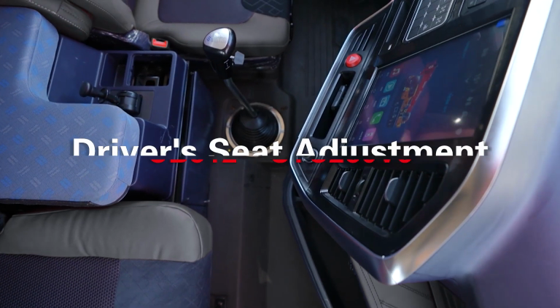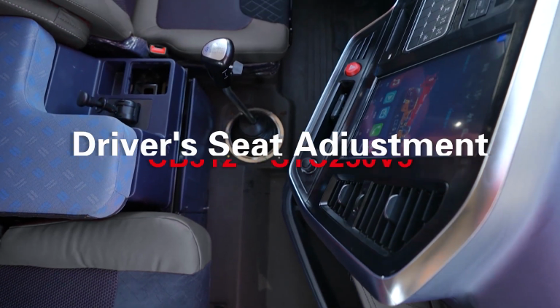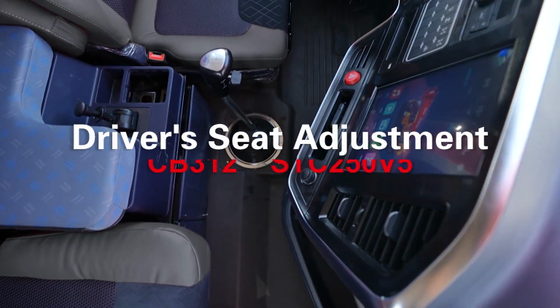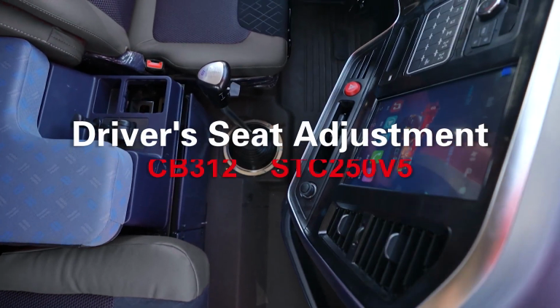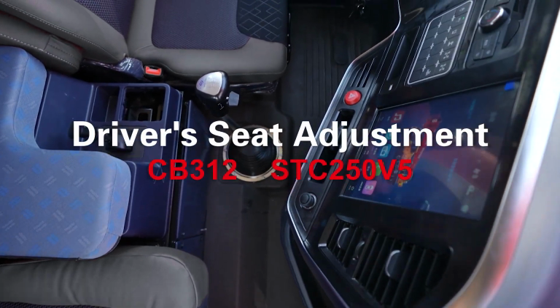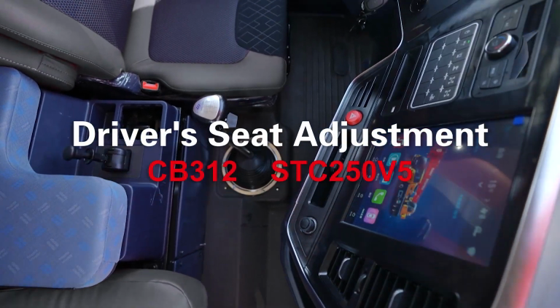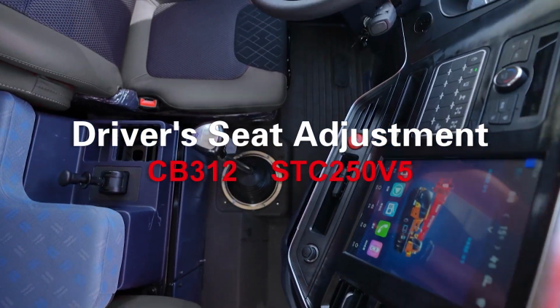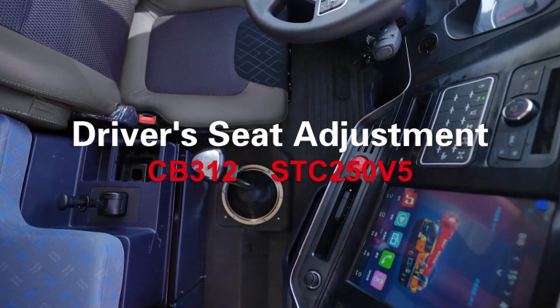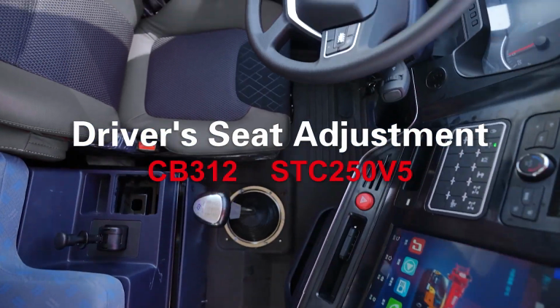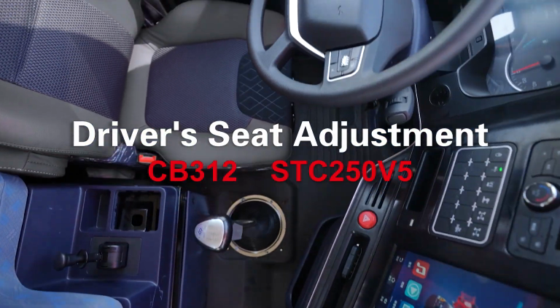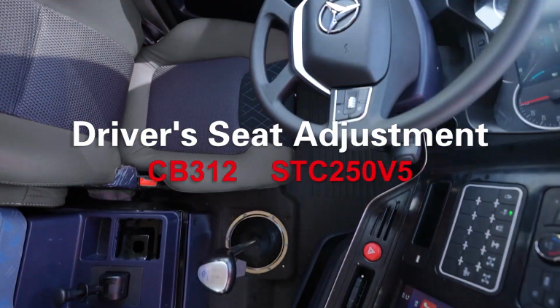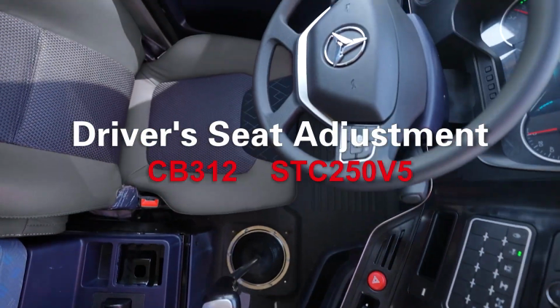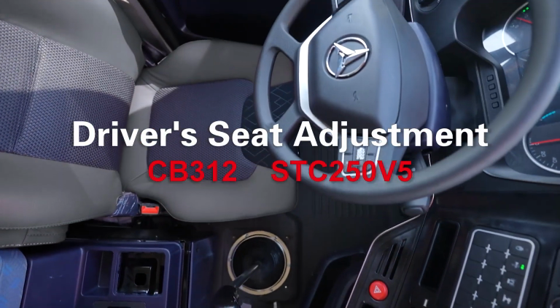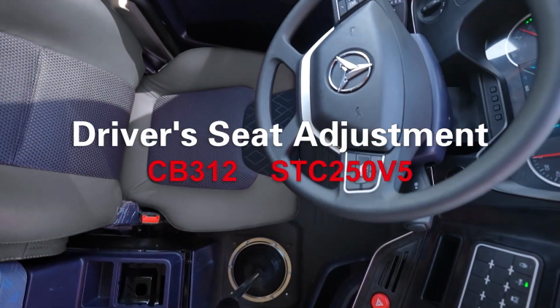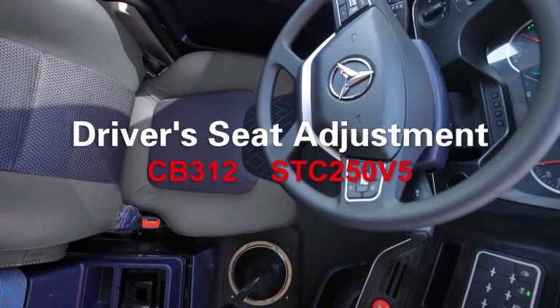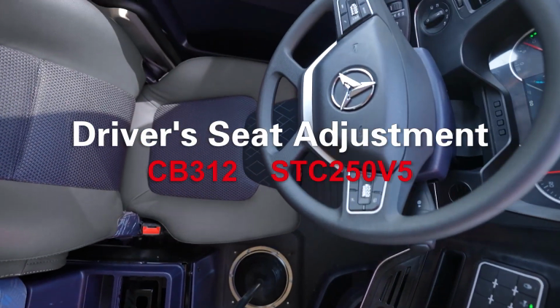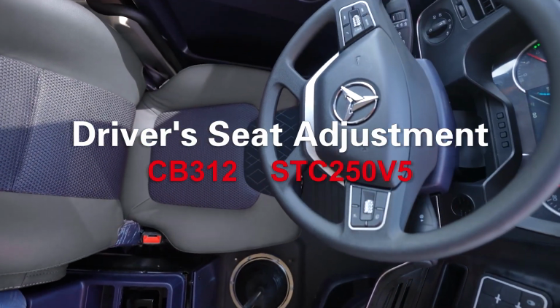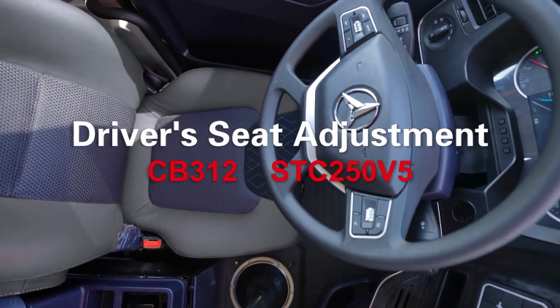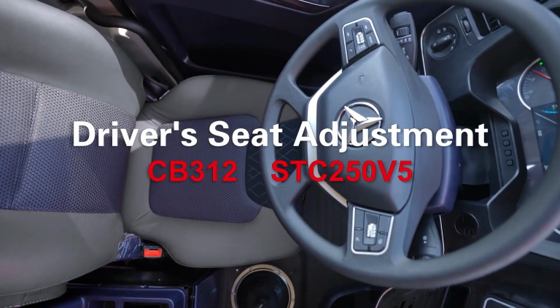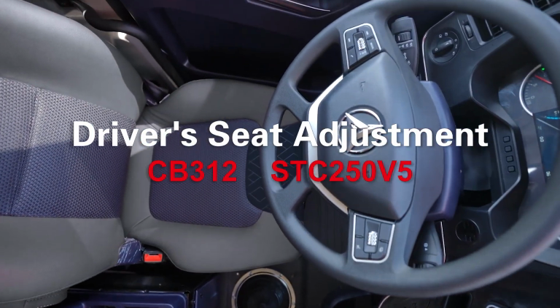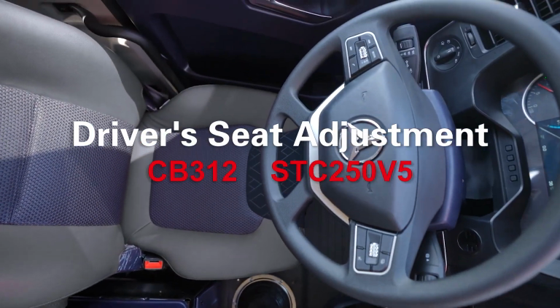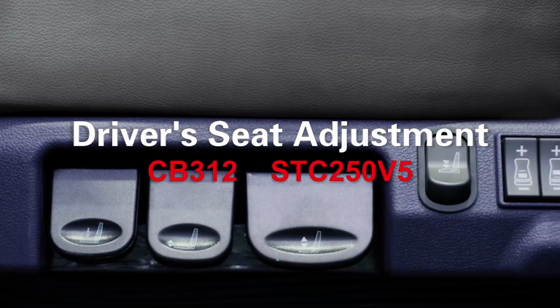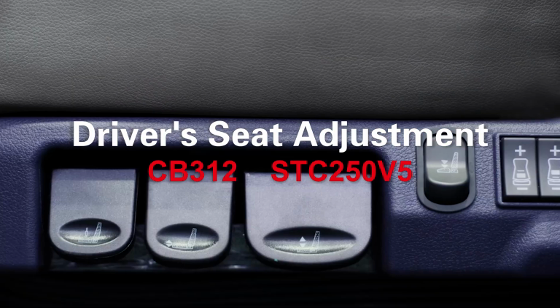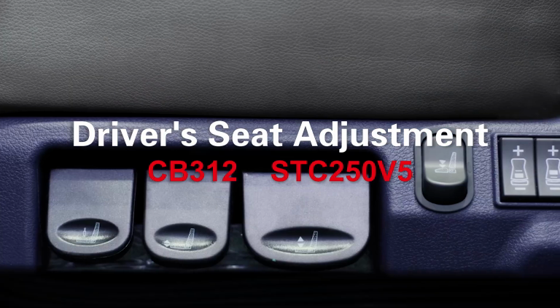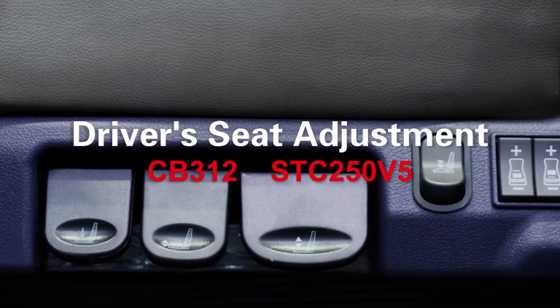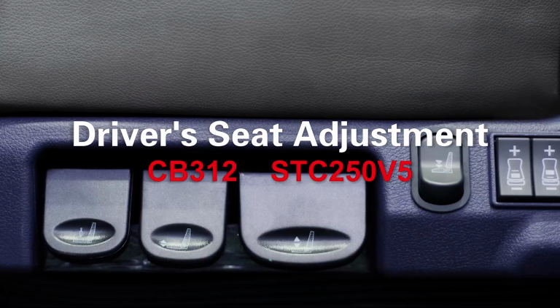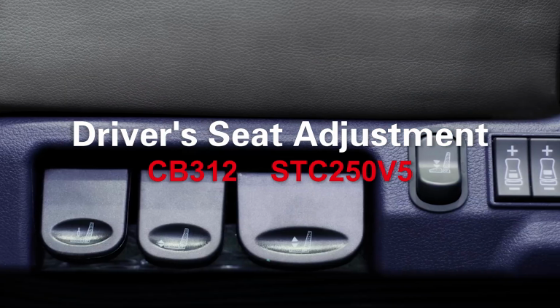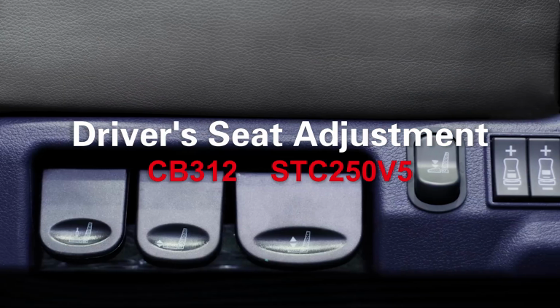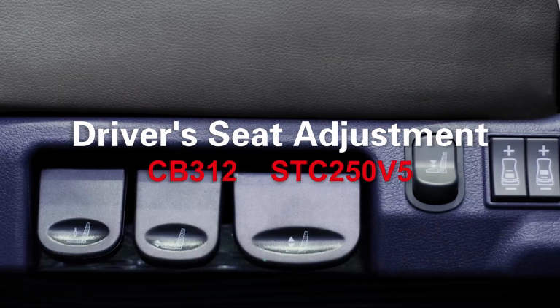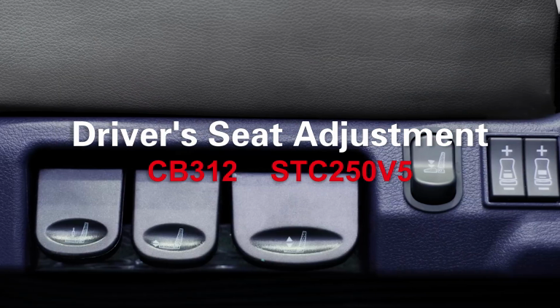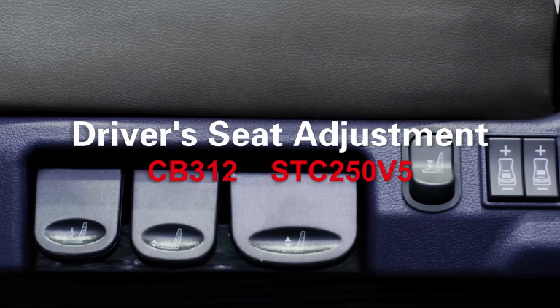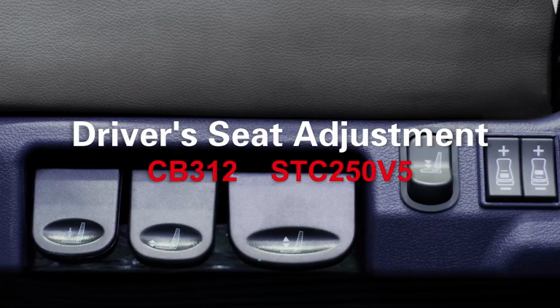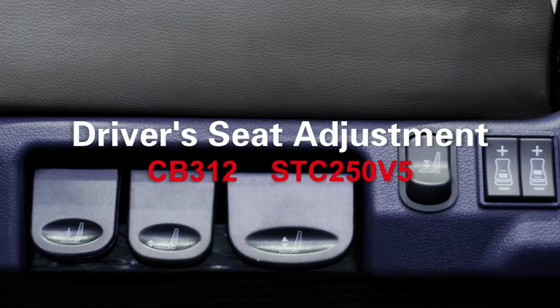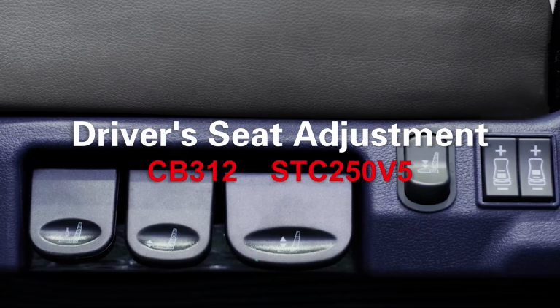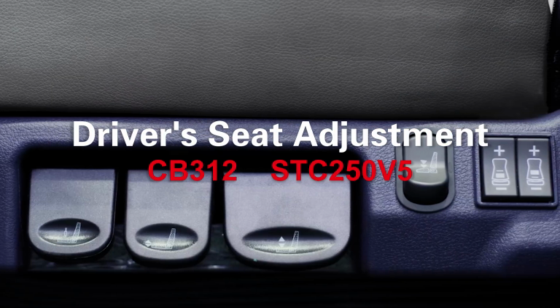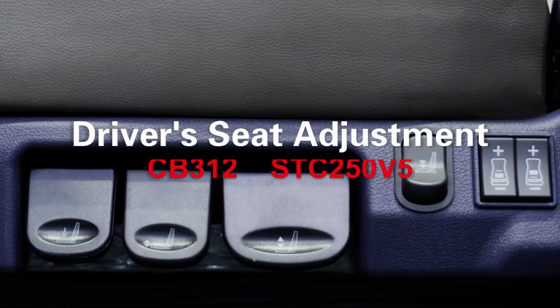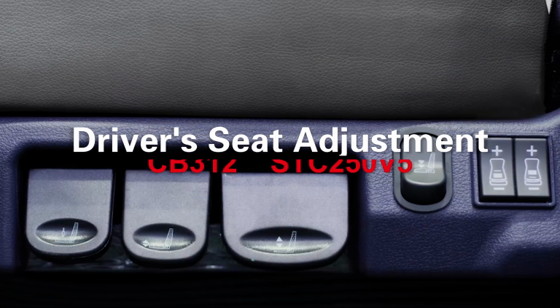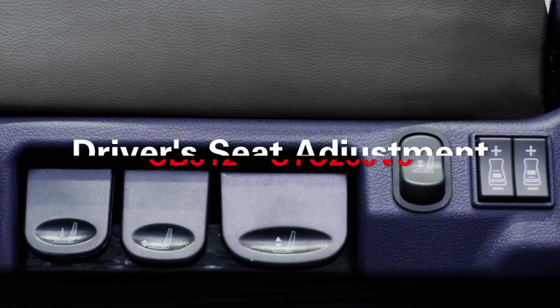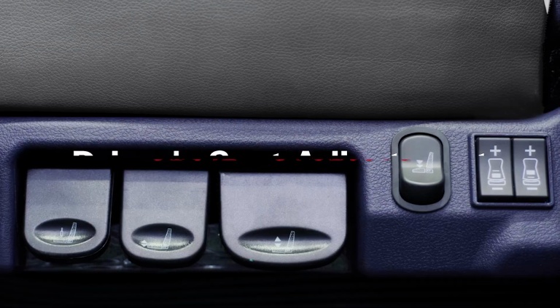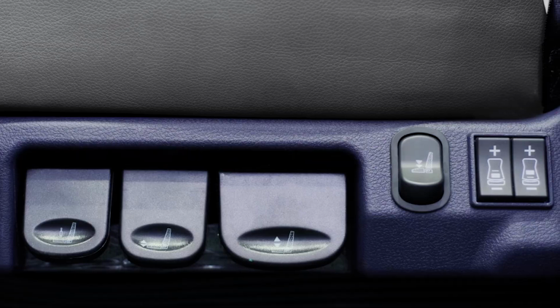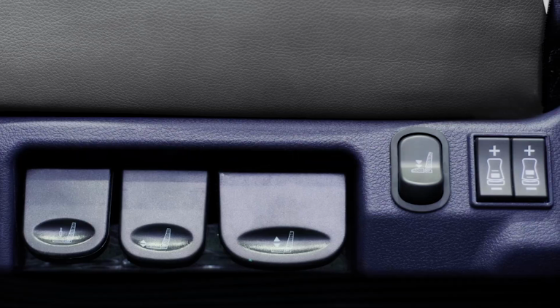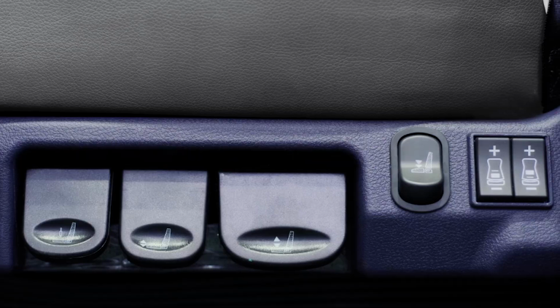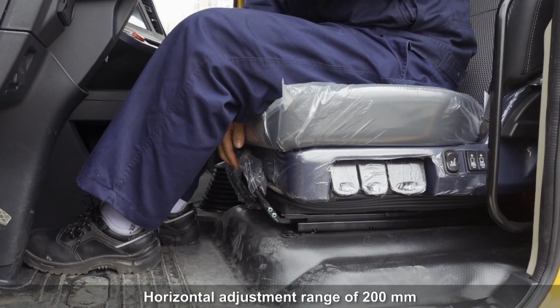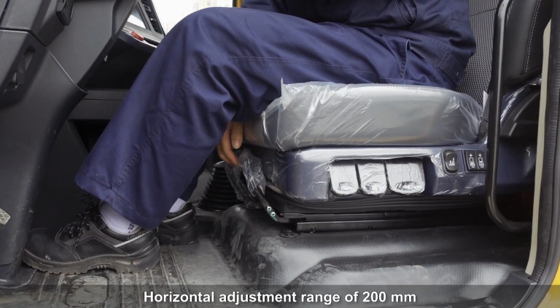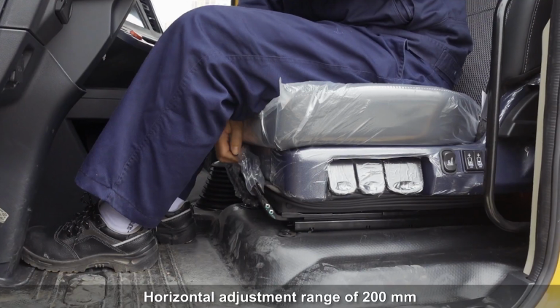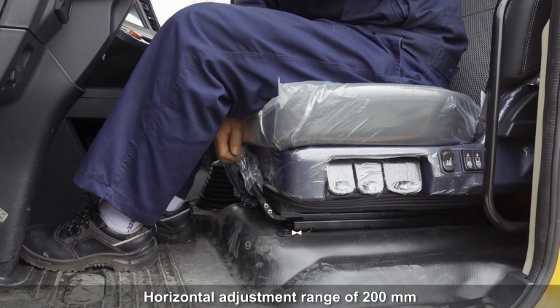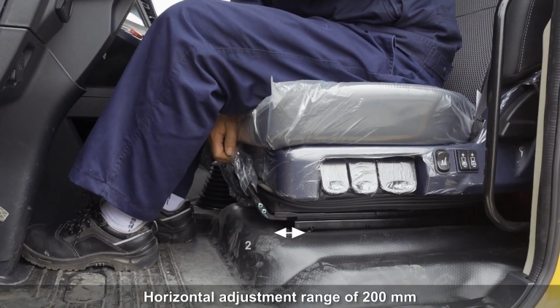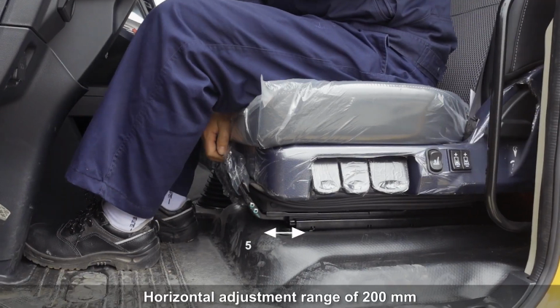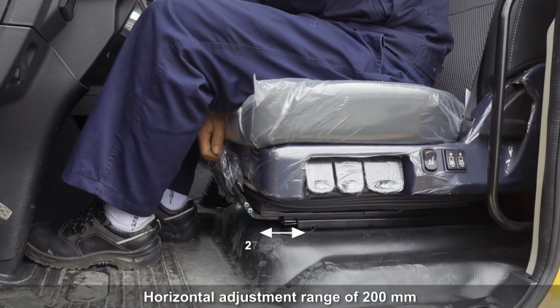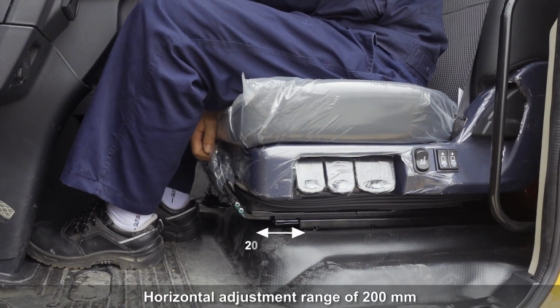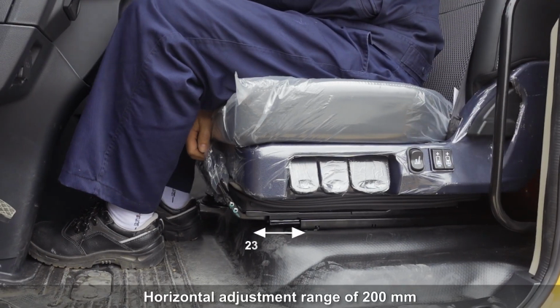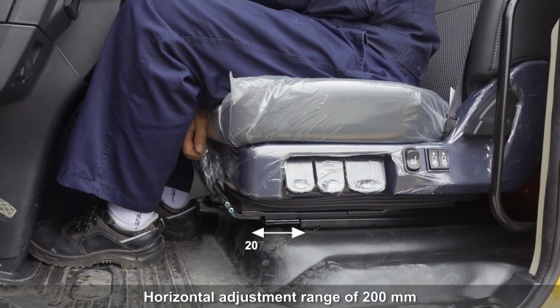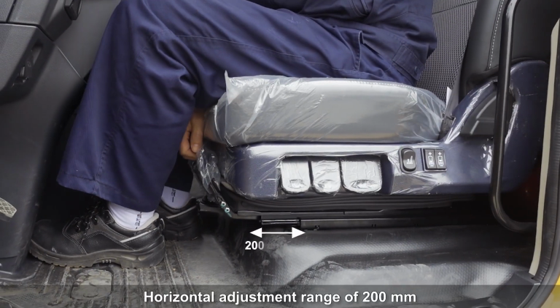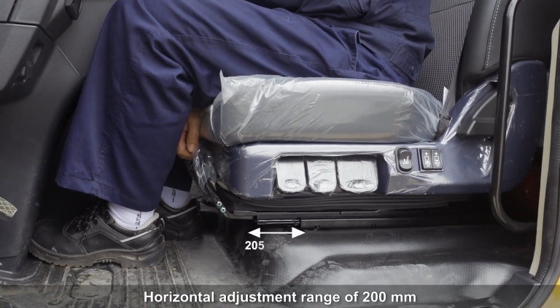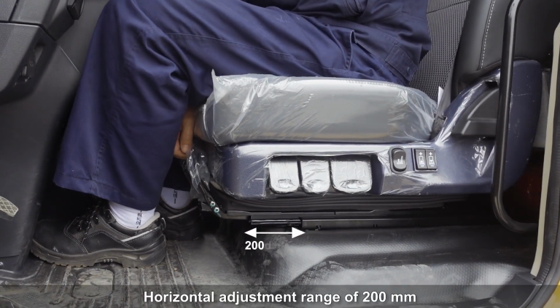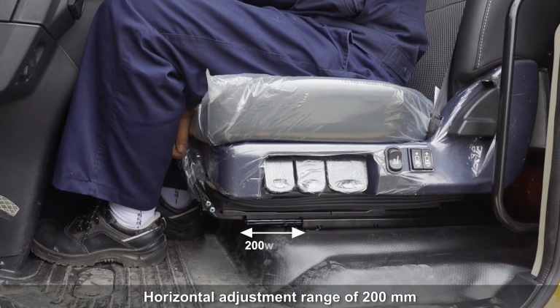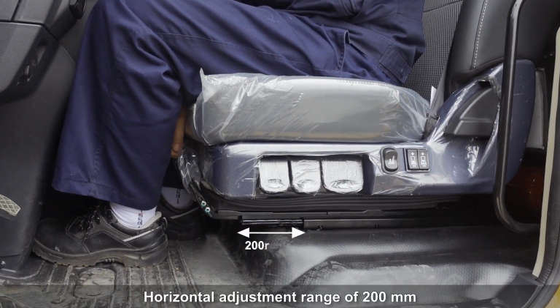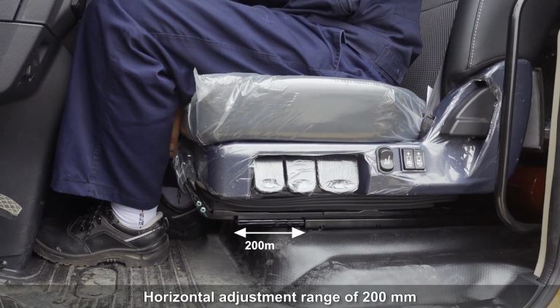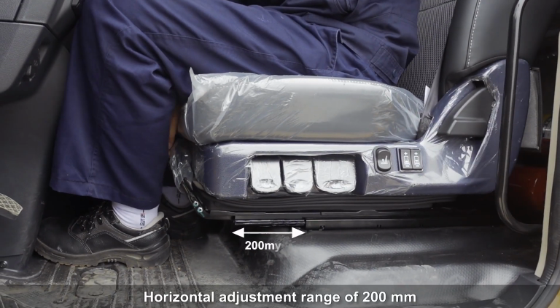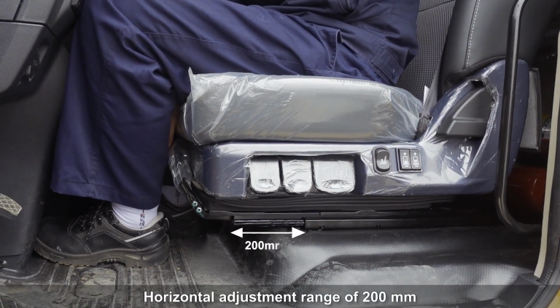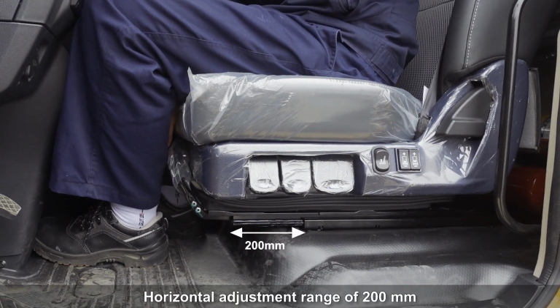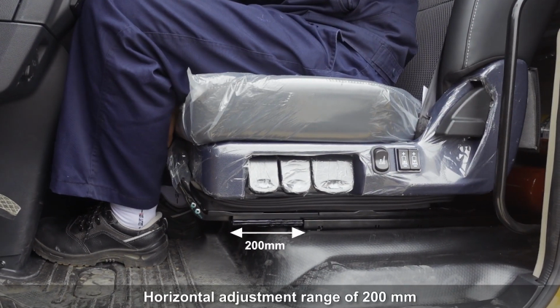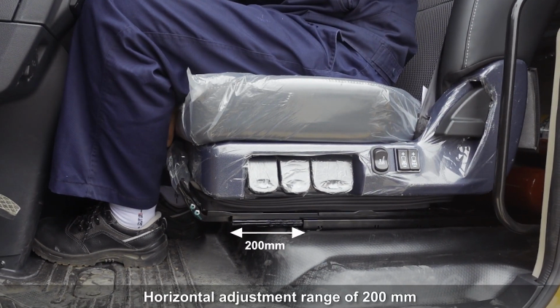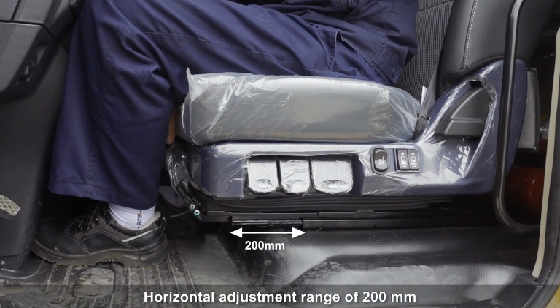Driver's seat adjustment. The horizontal adjustment range is 200 mm.